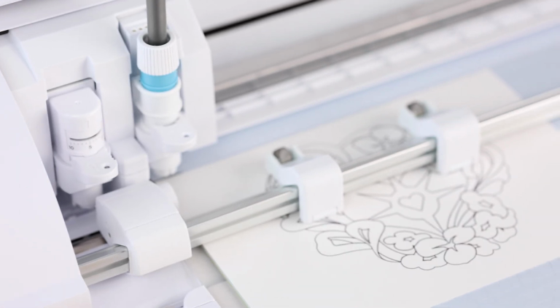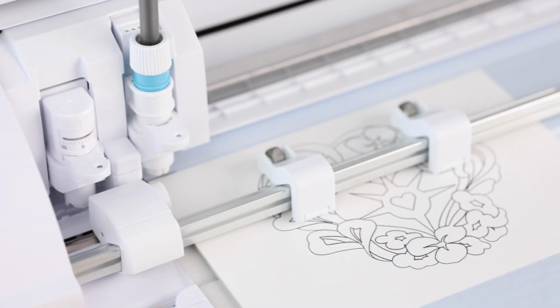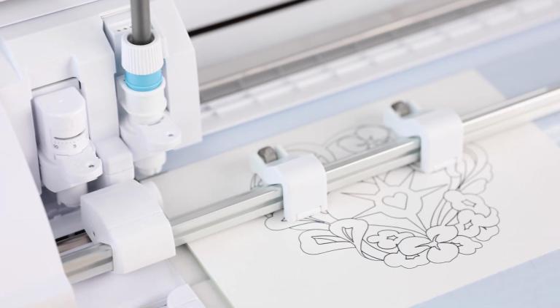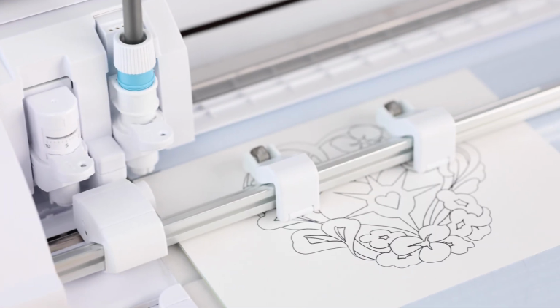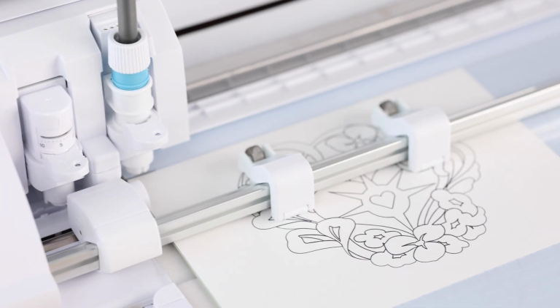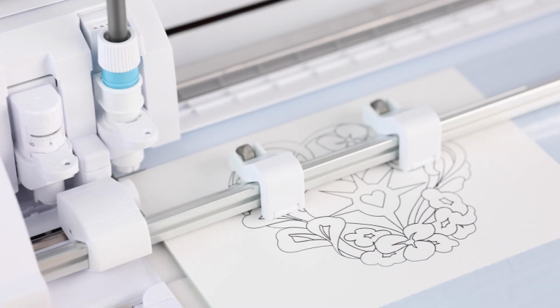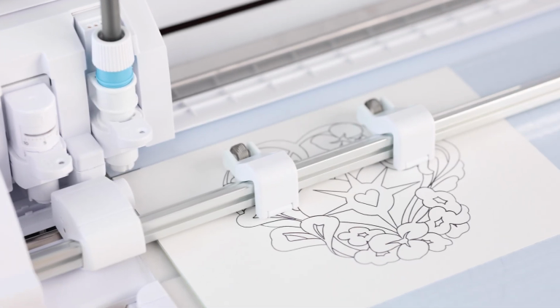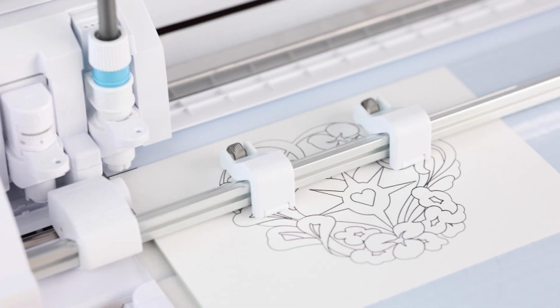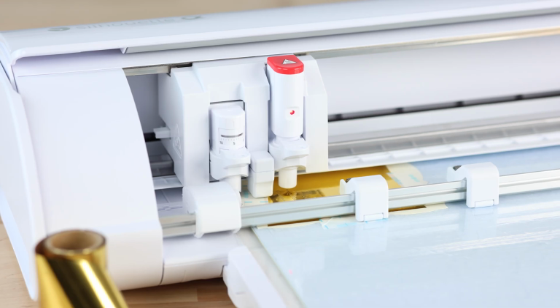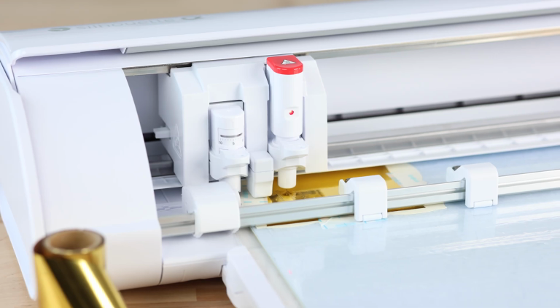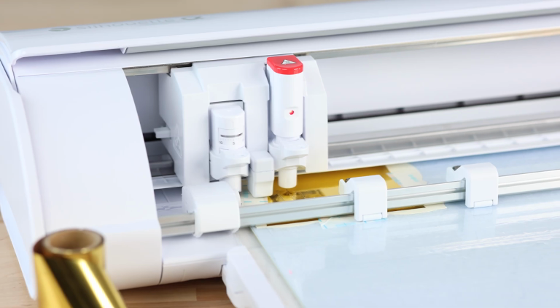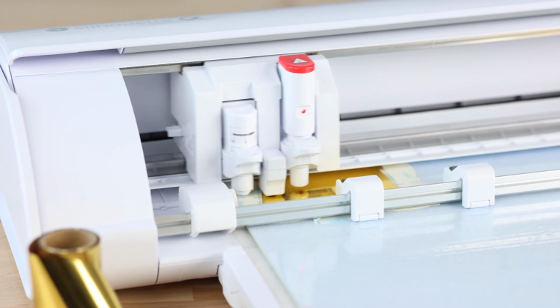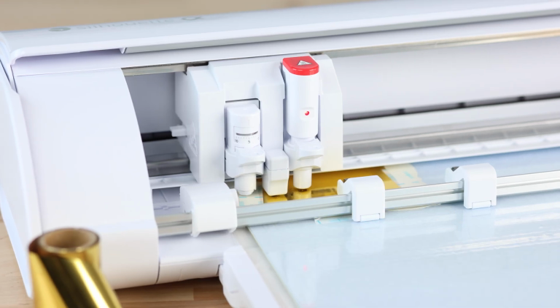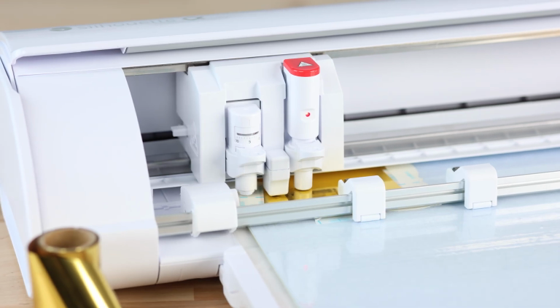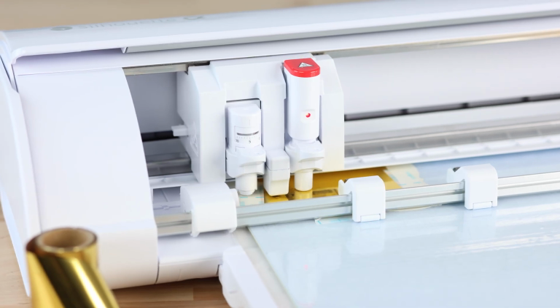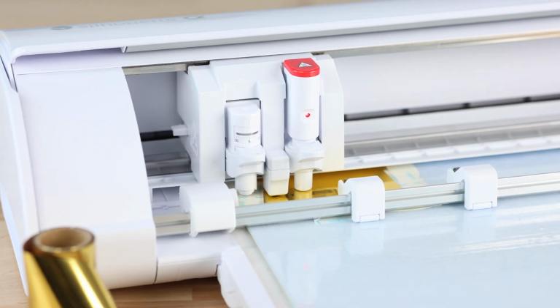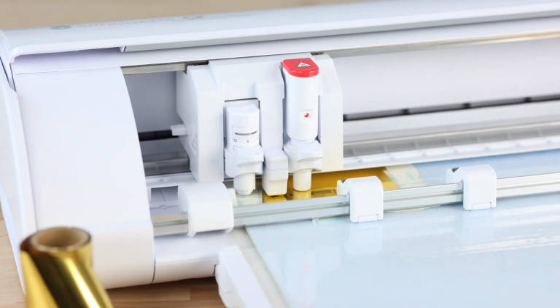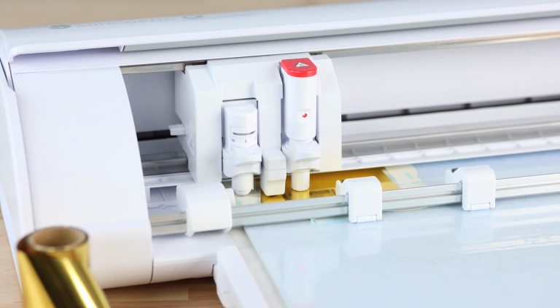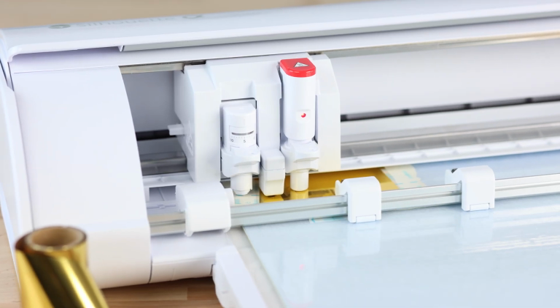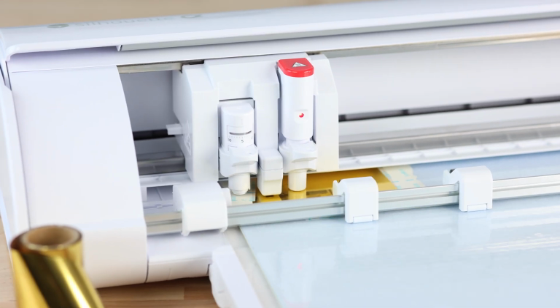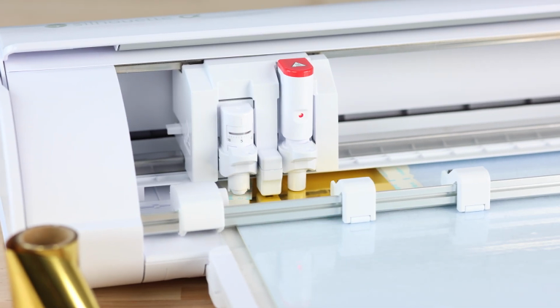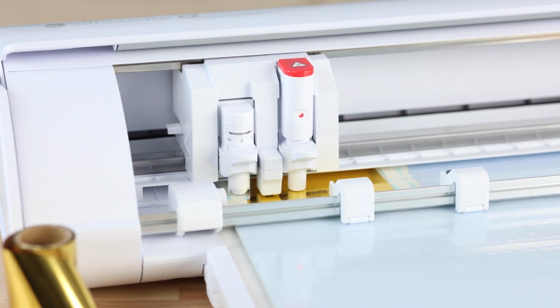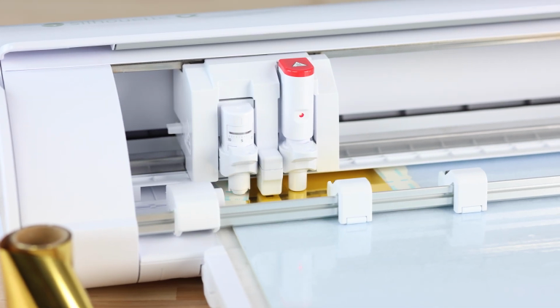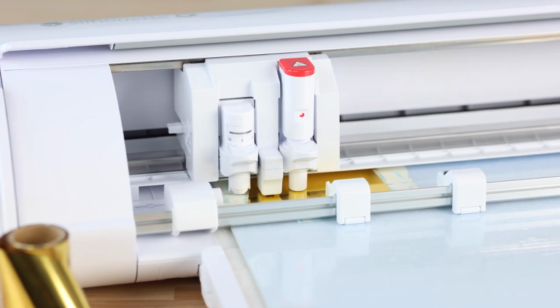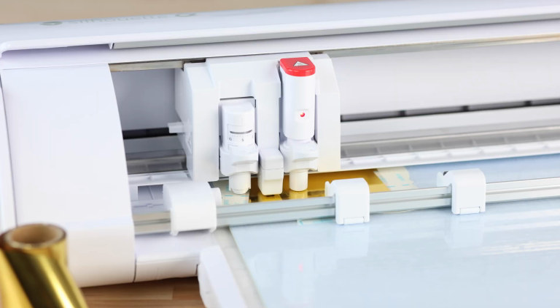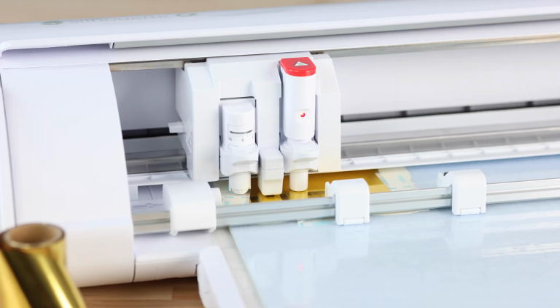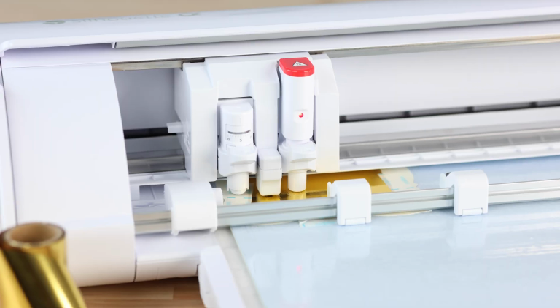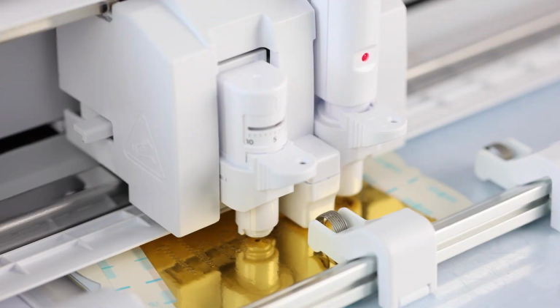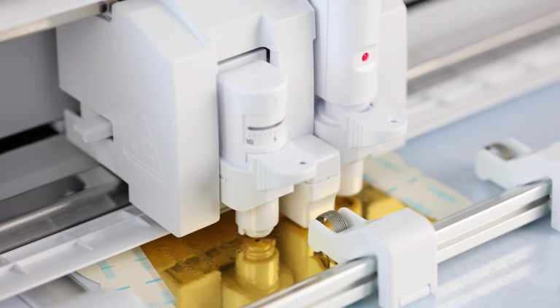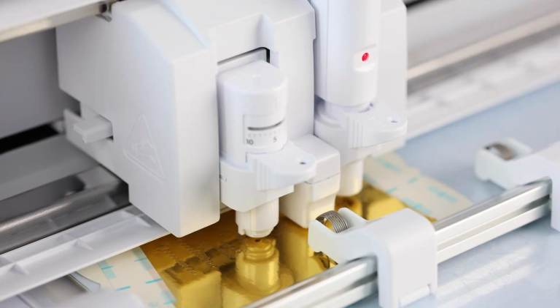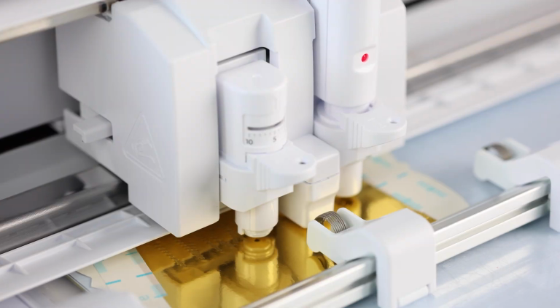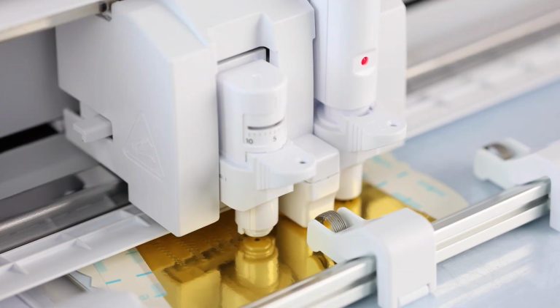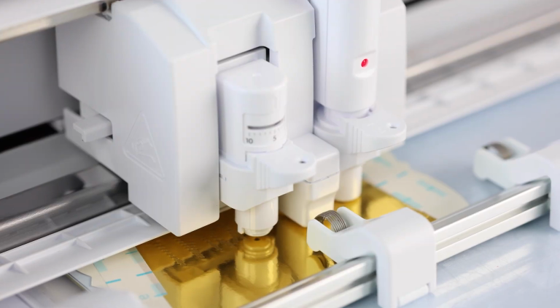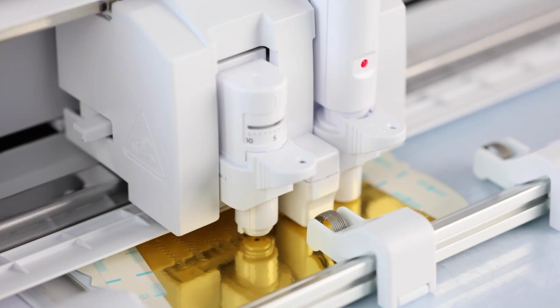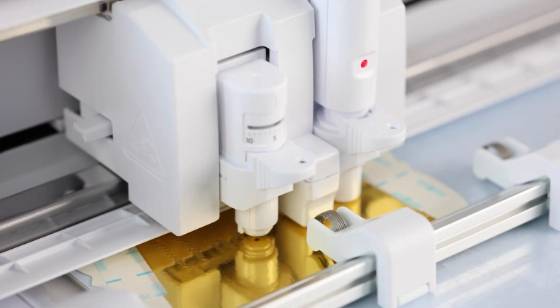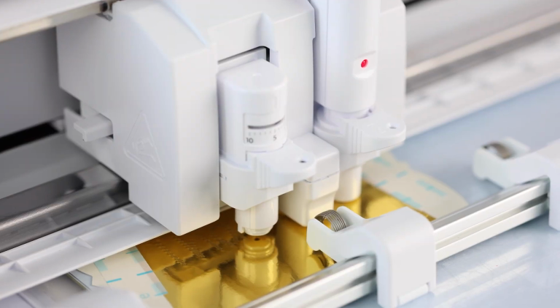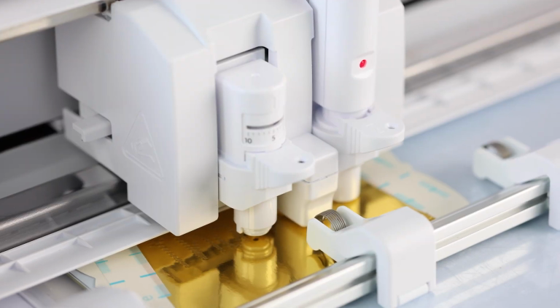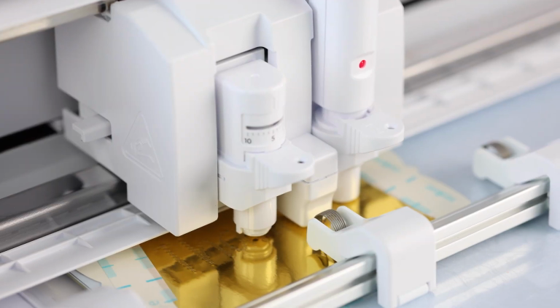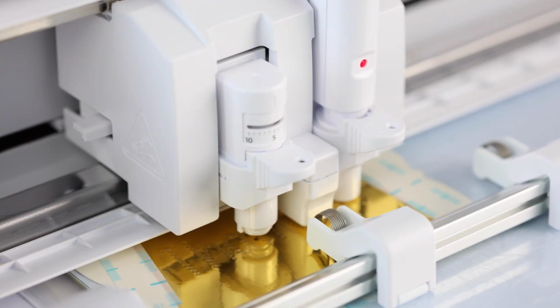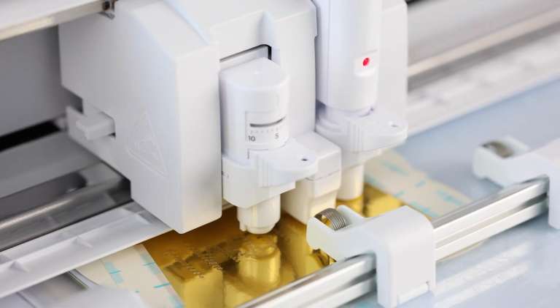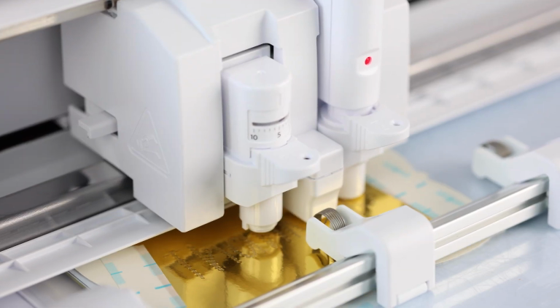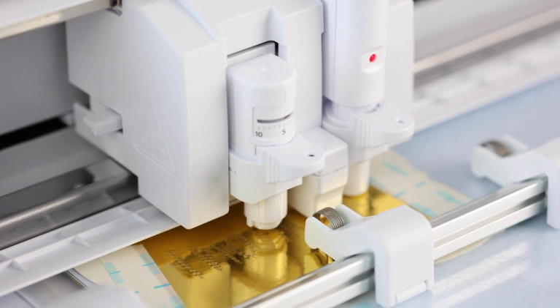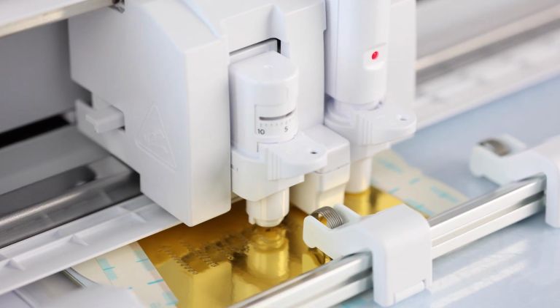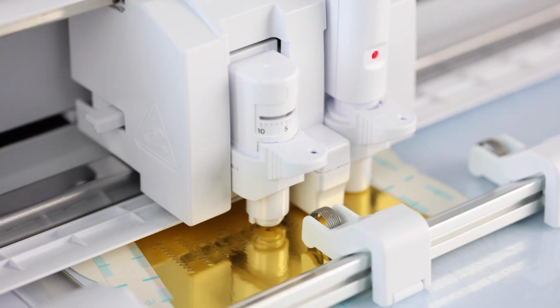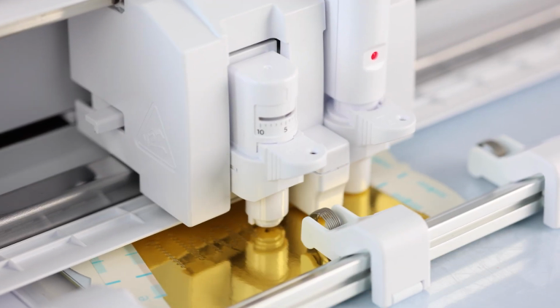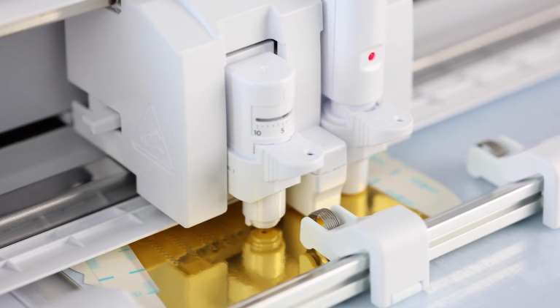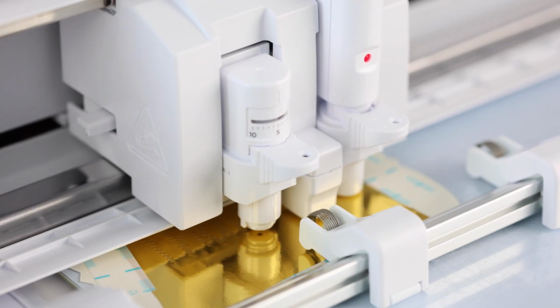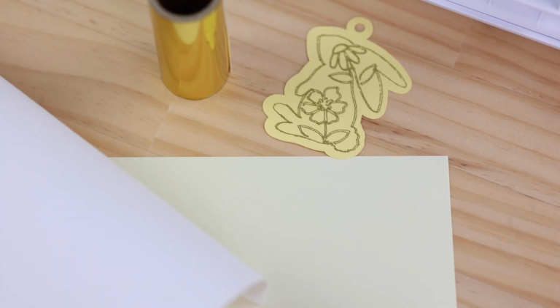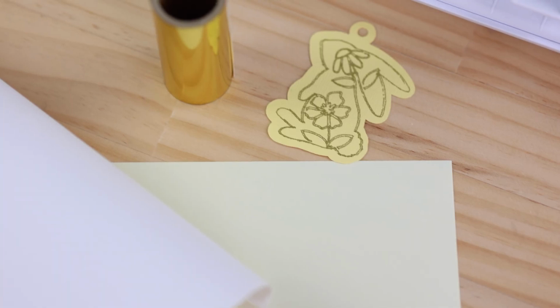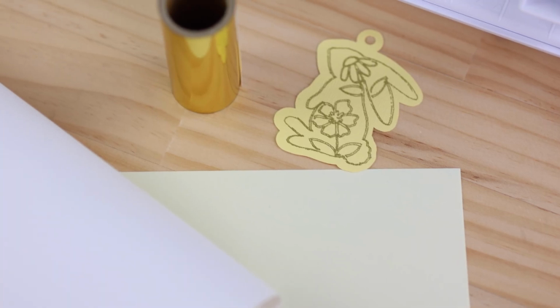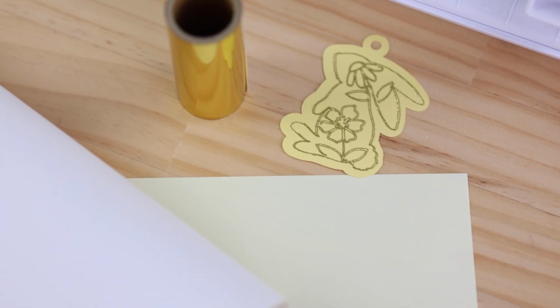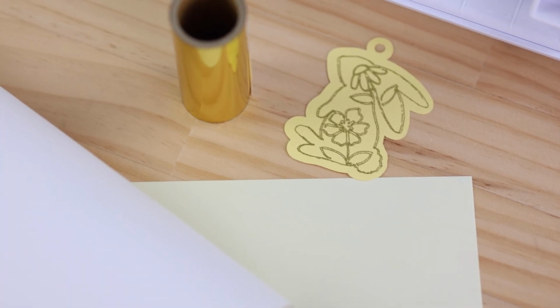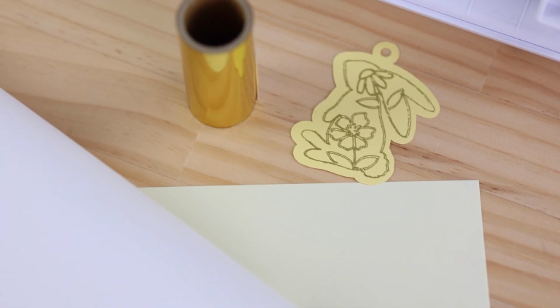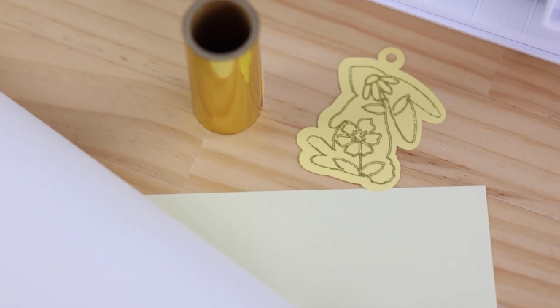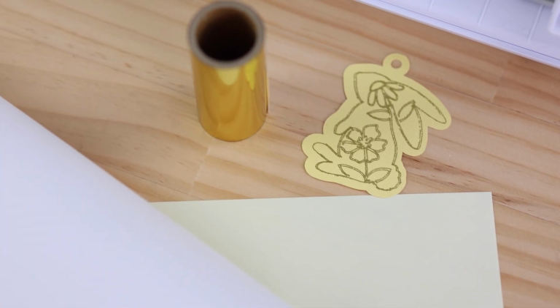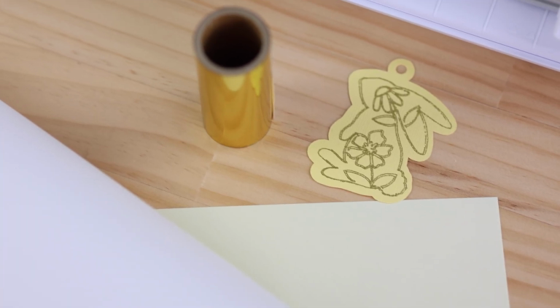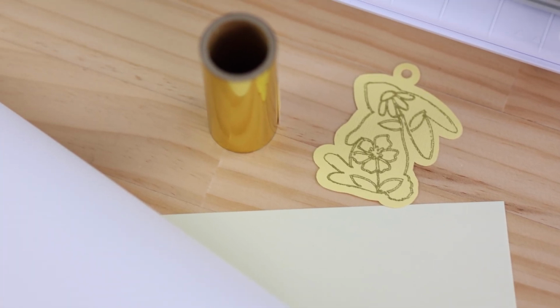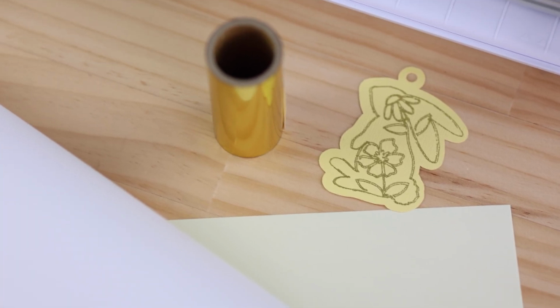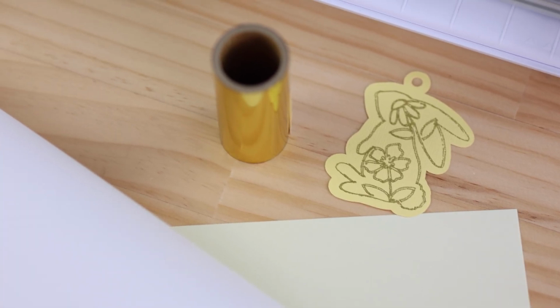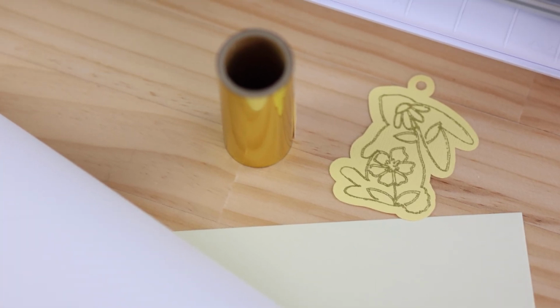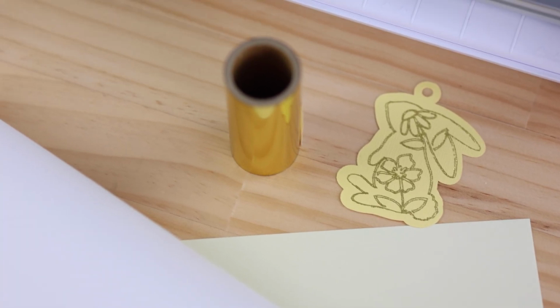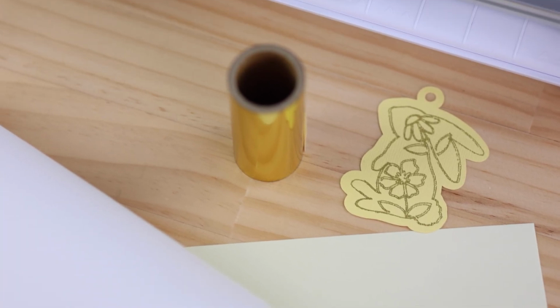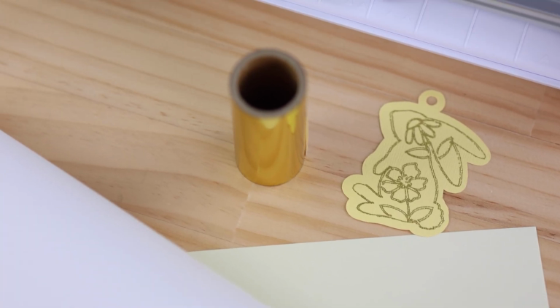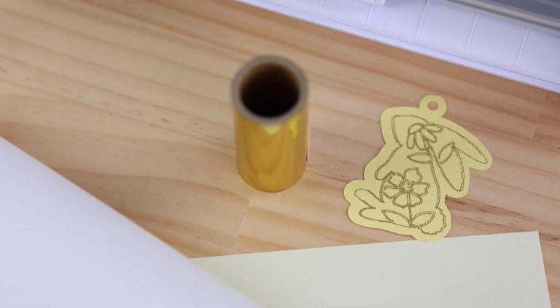The powered carriage makes foiling easier than ever. Just load your heat pen, no separate plug required, and watch your designs shine.